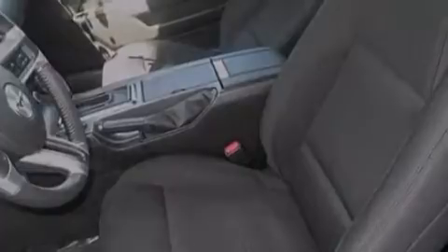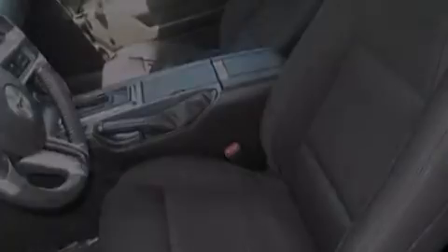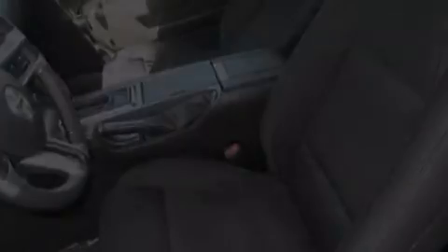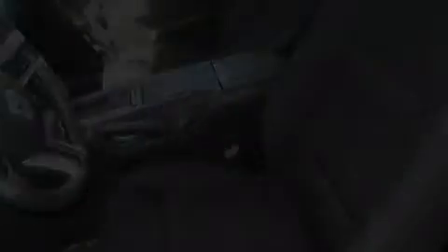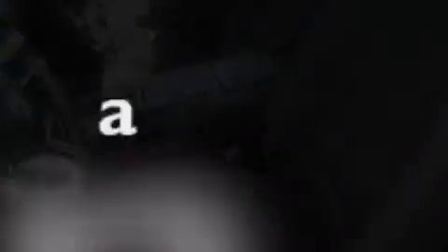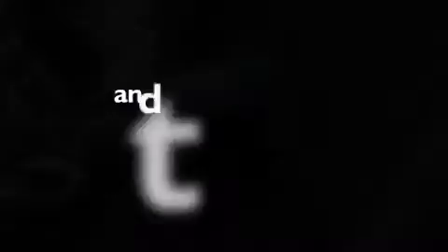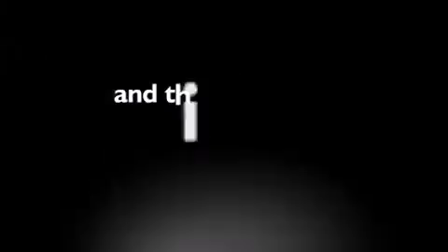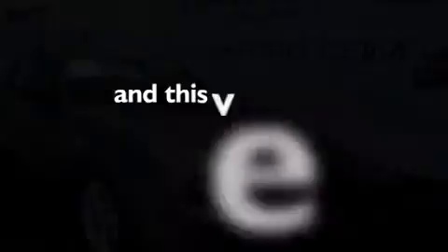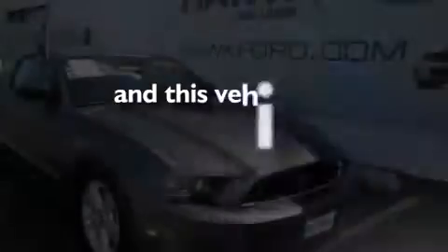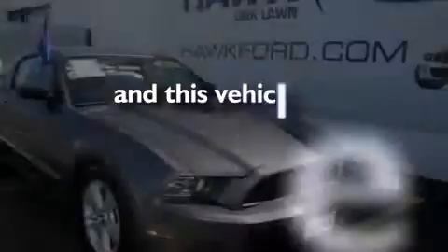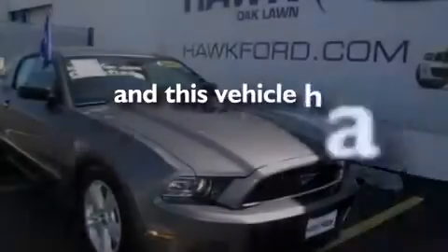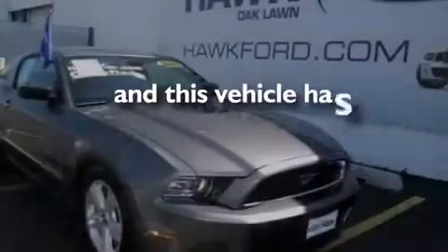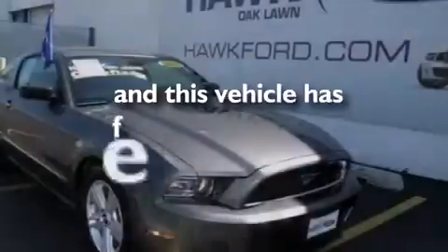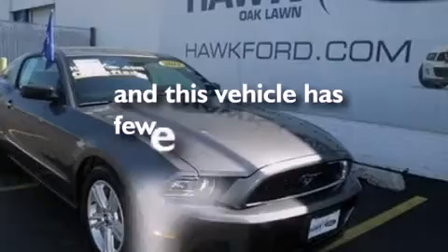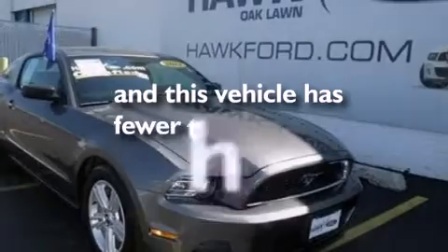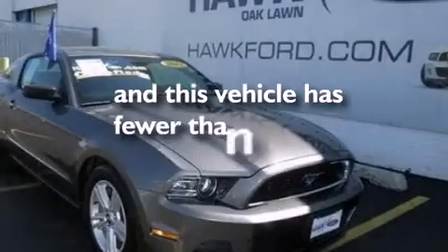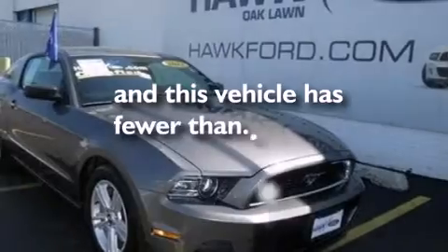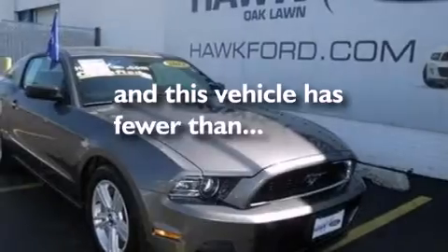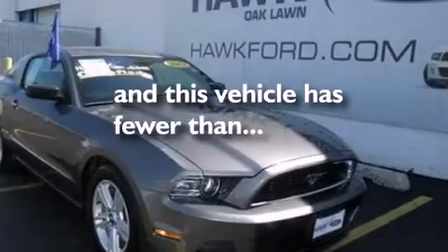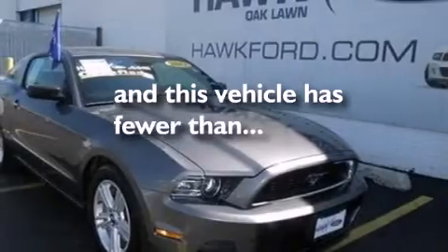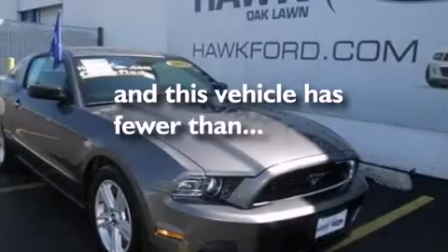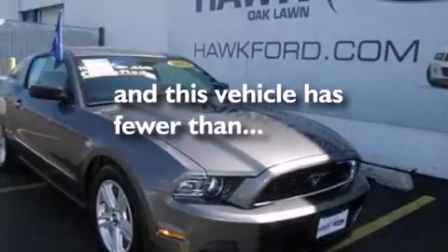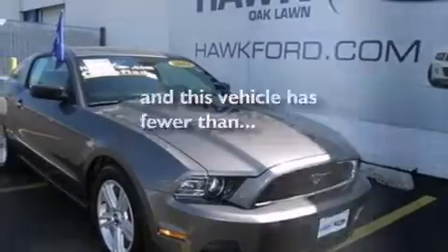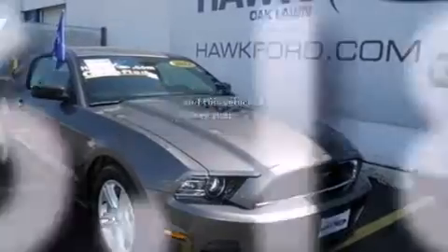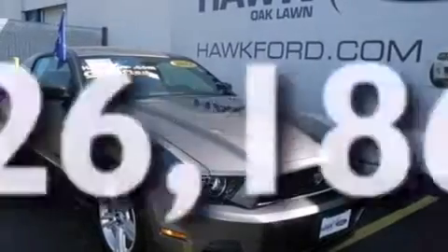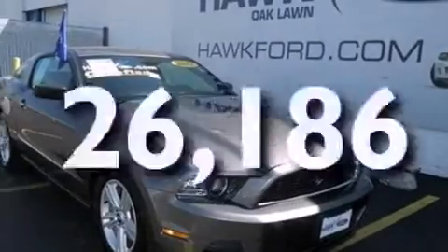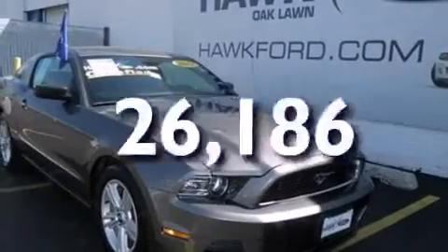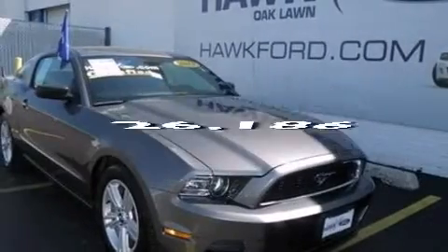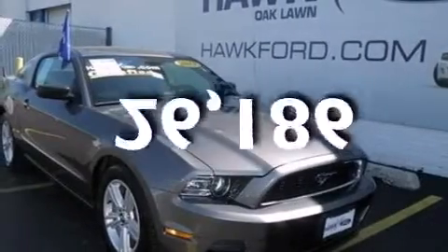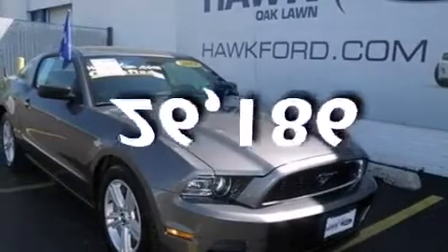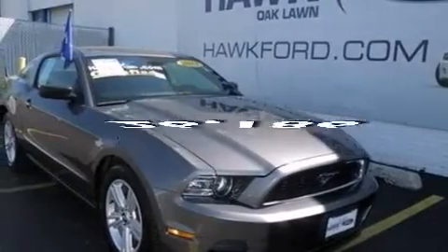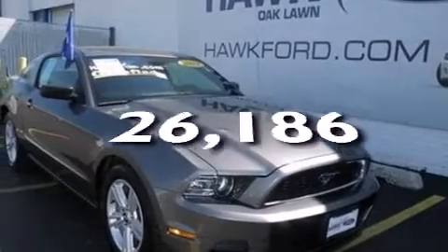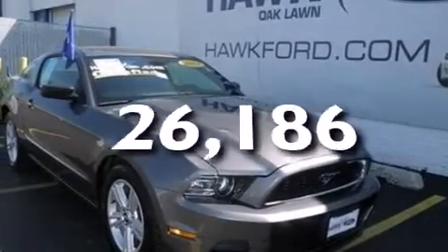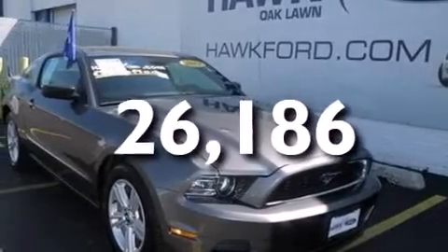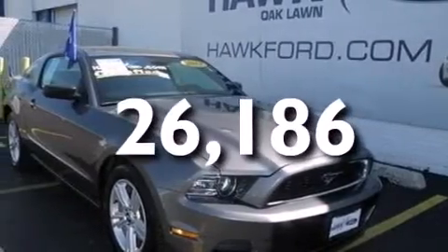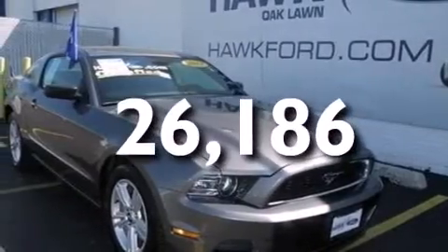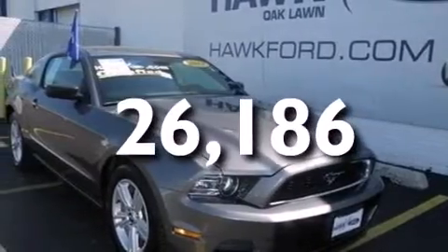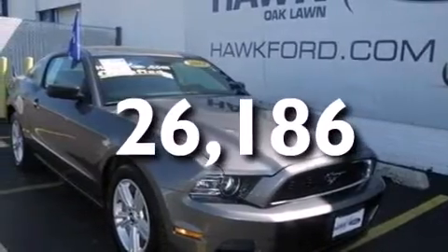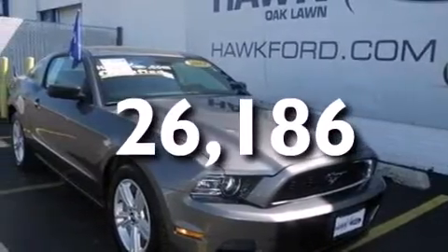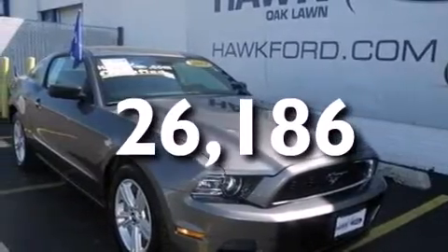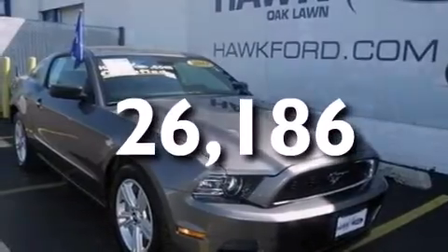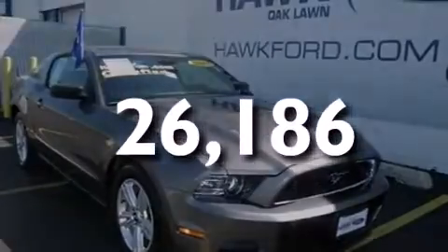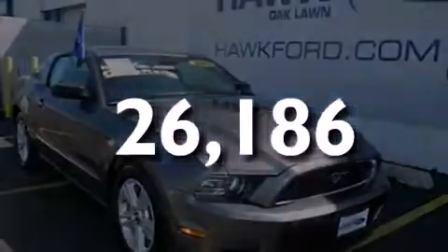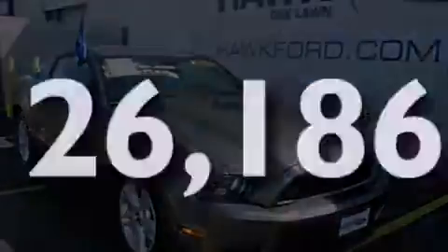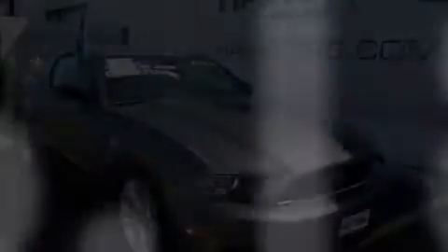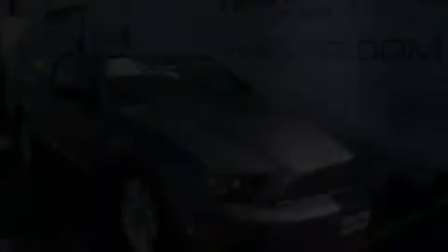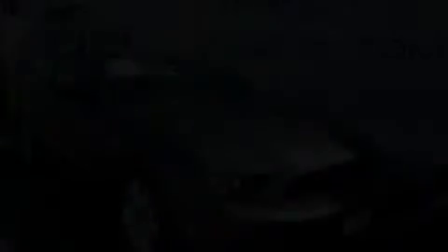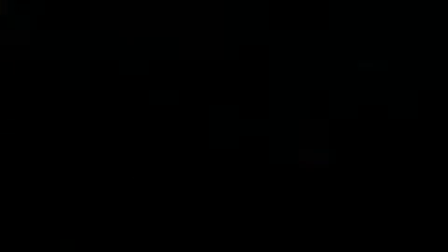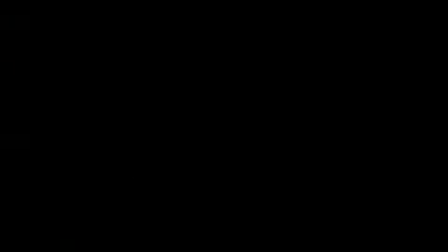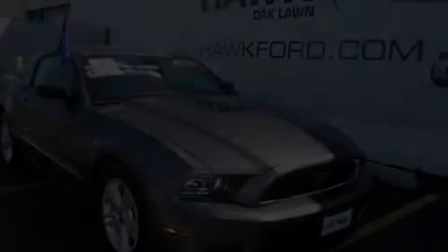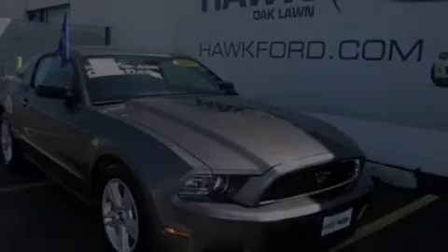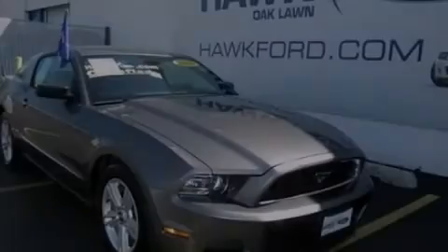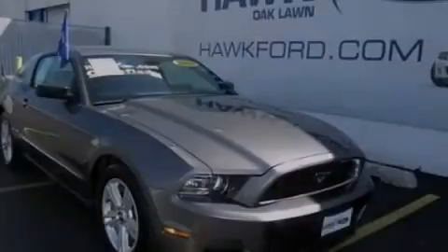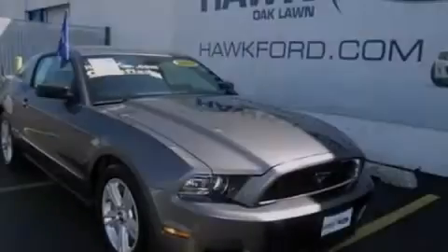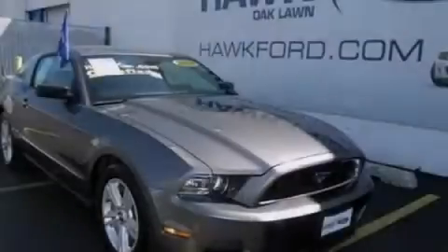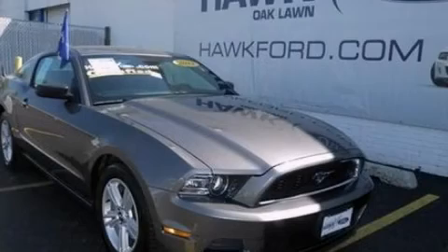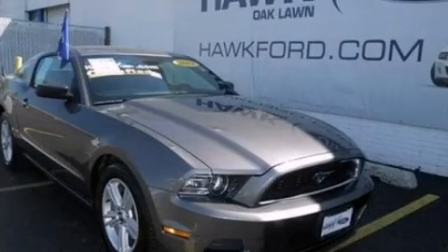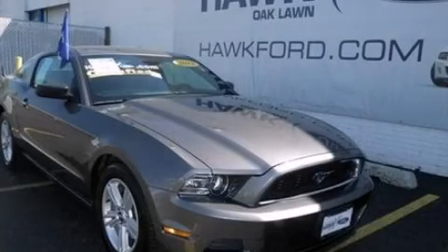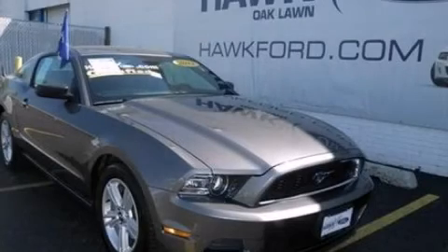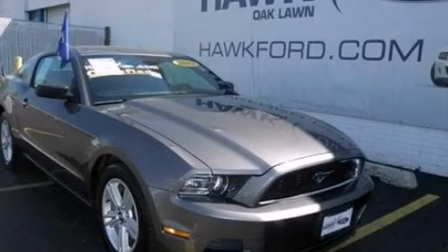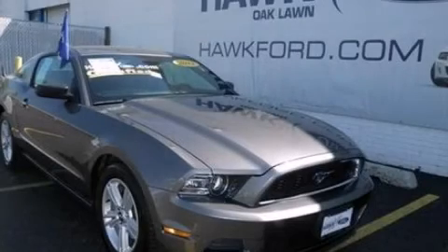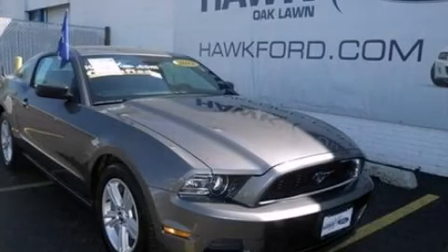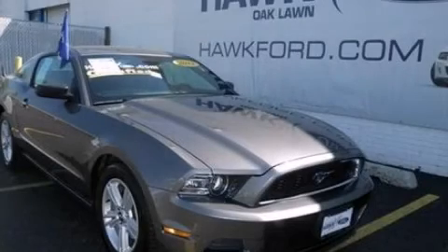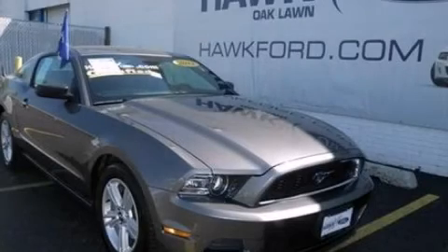This vehicle has less than 27,000 miles. Please call us today for more information on this great vehicle.